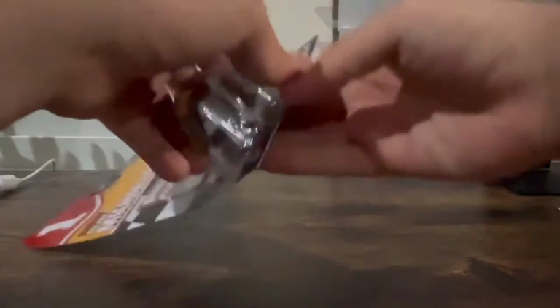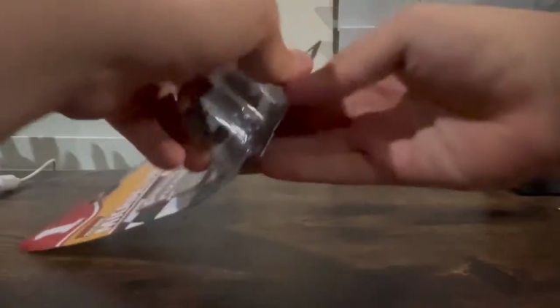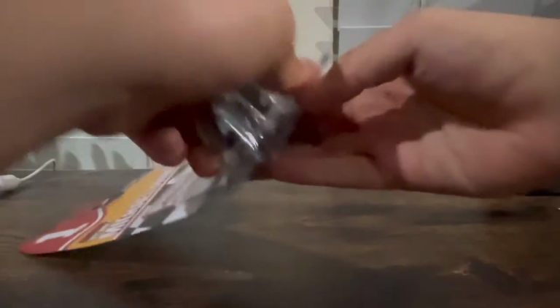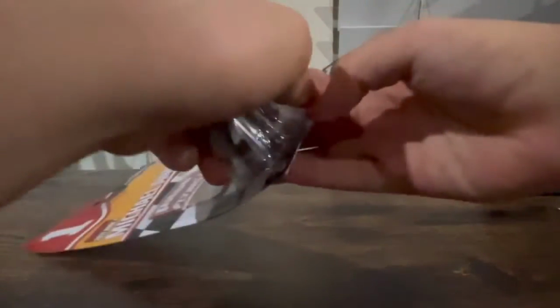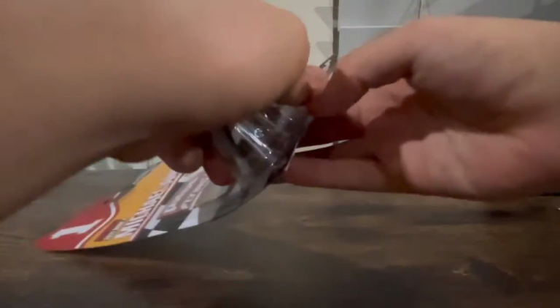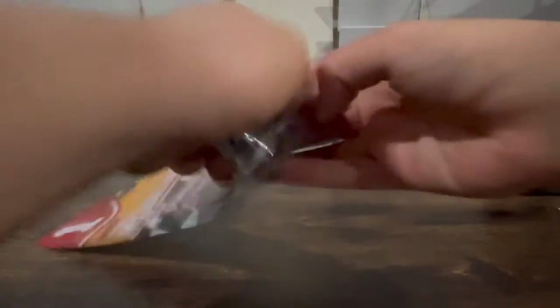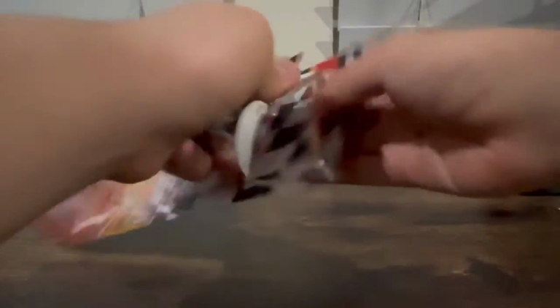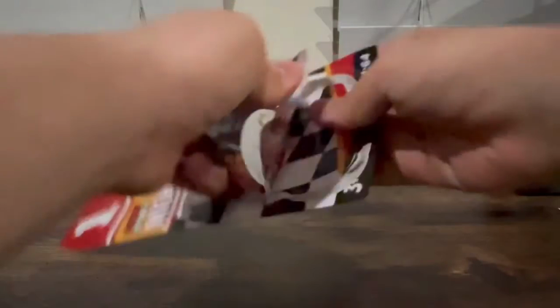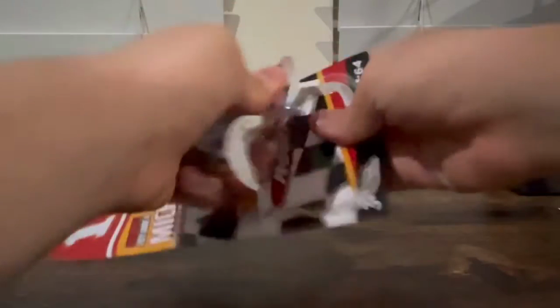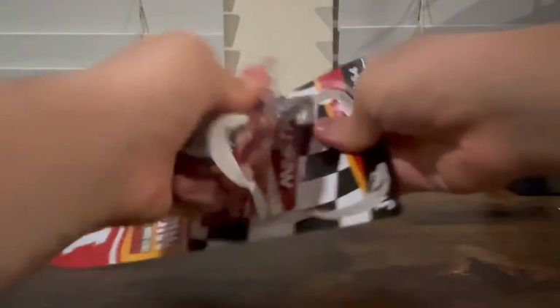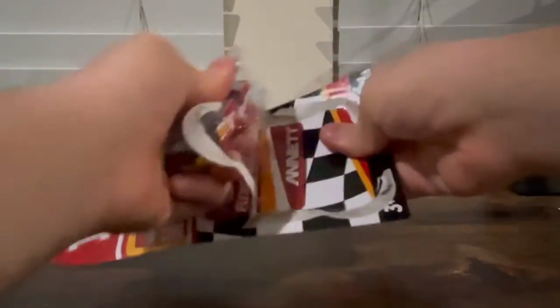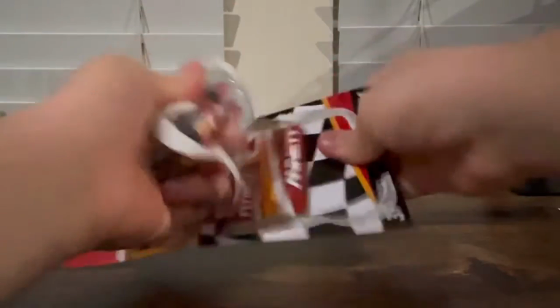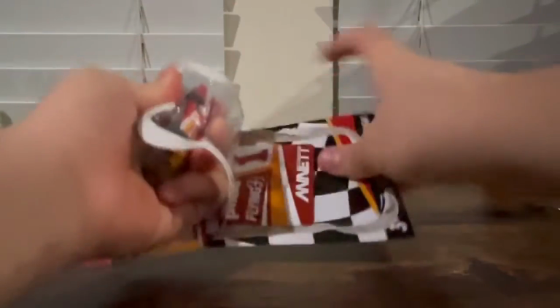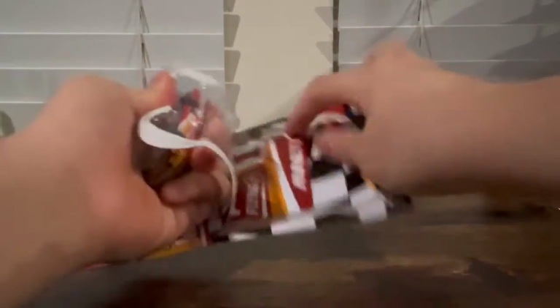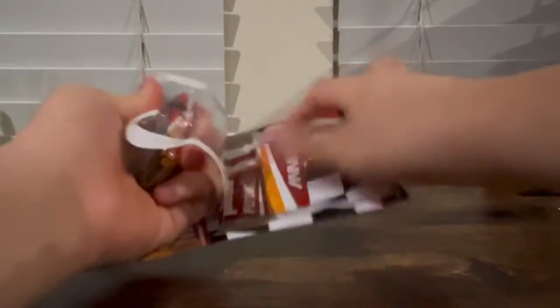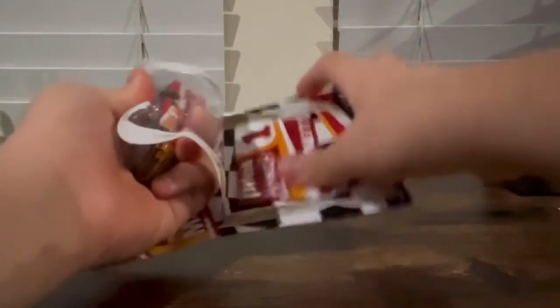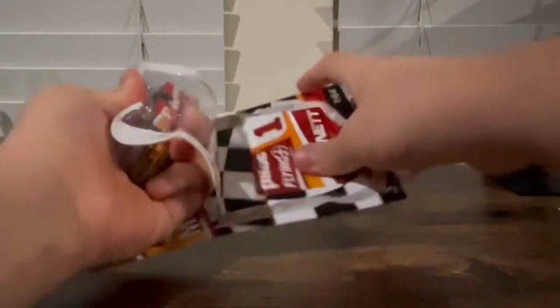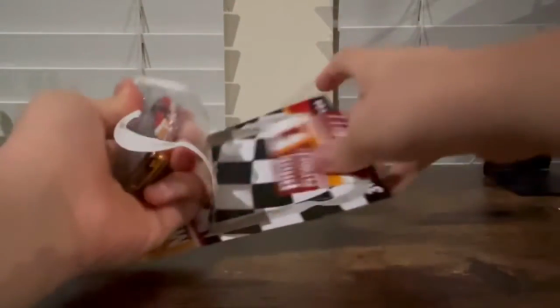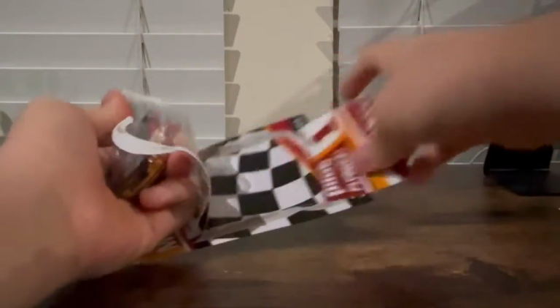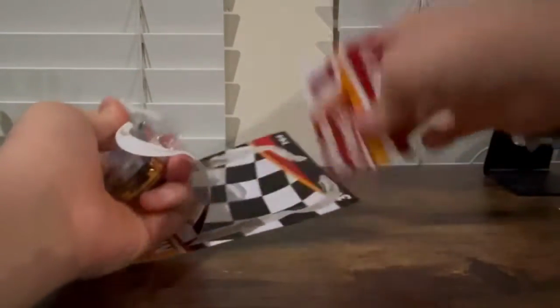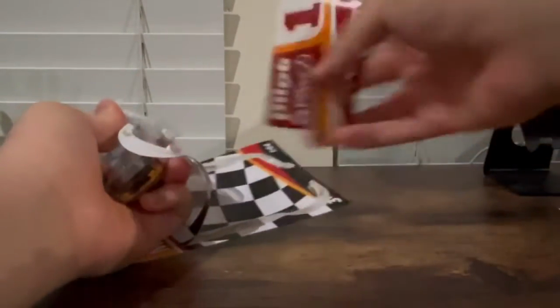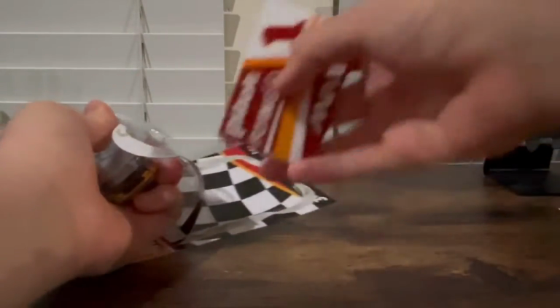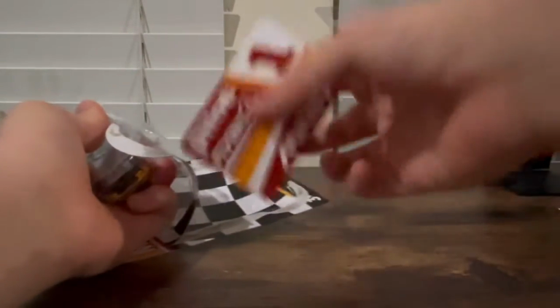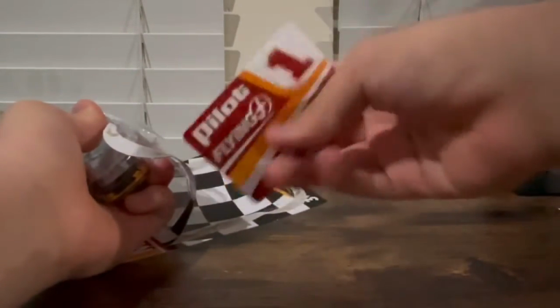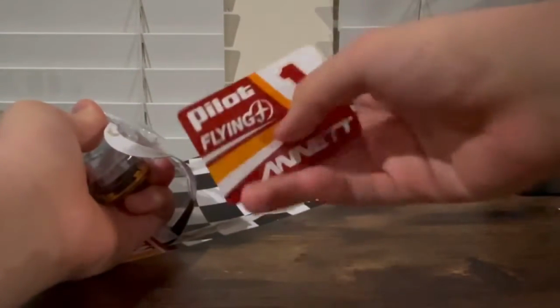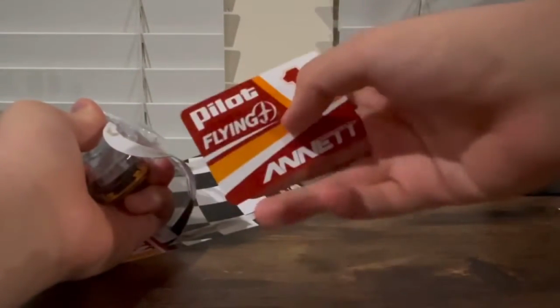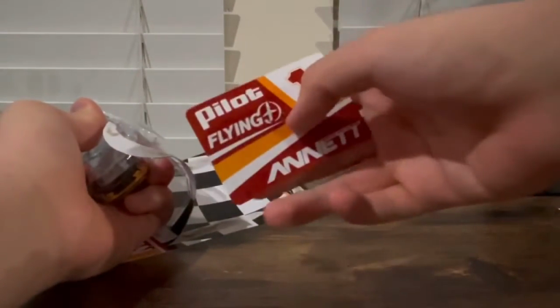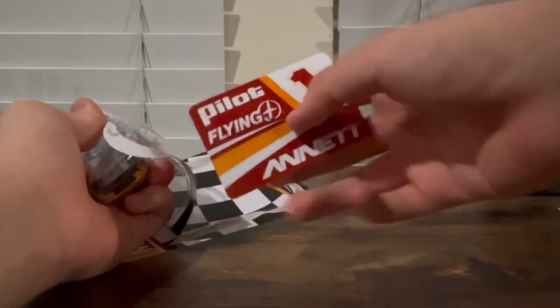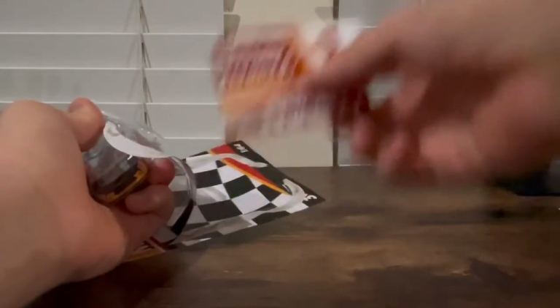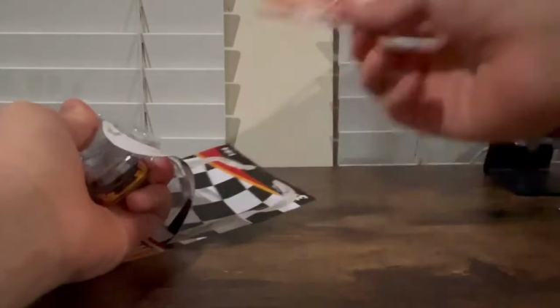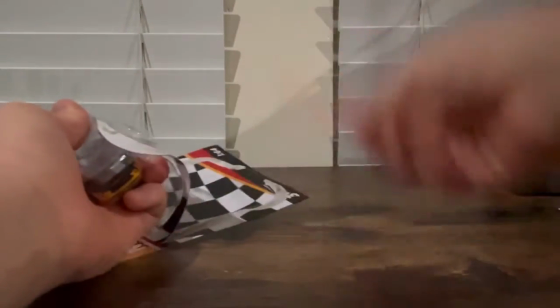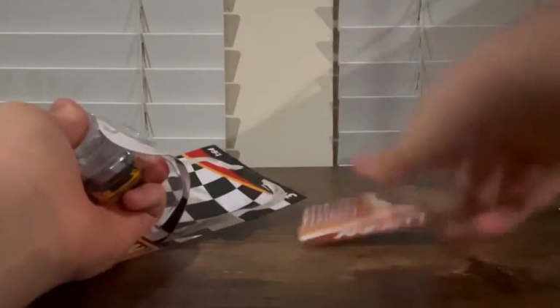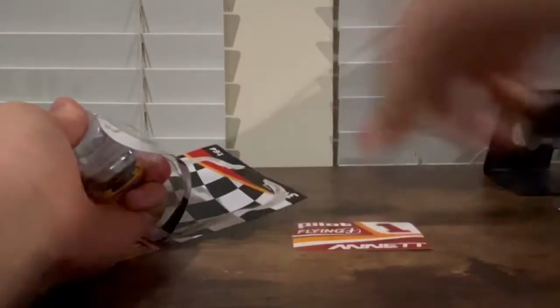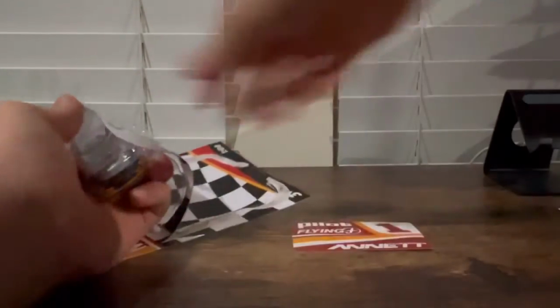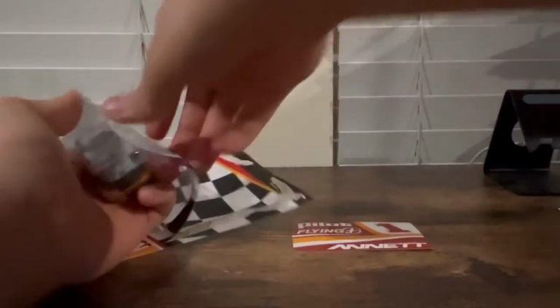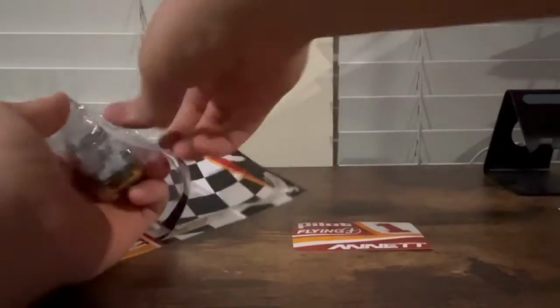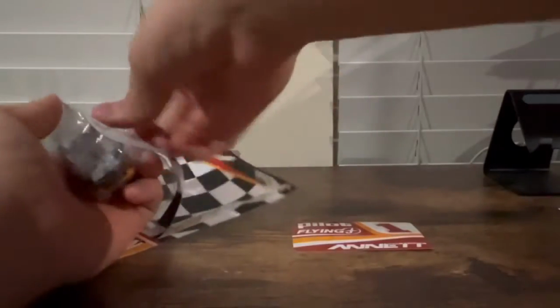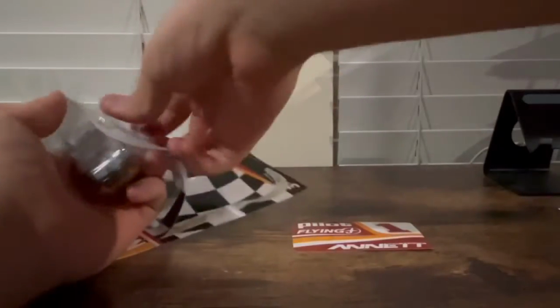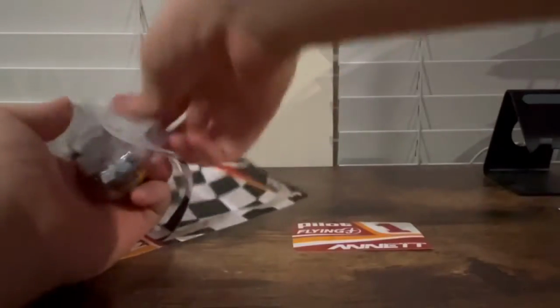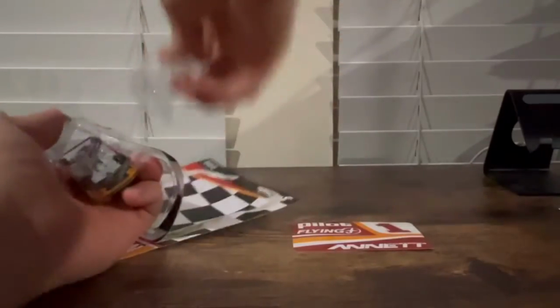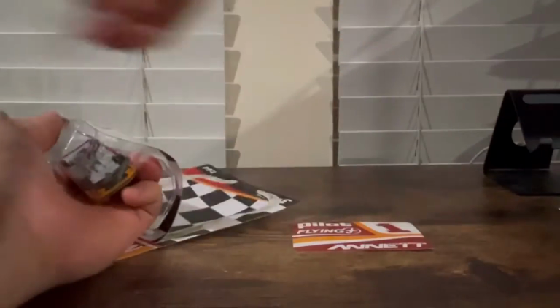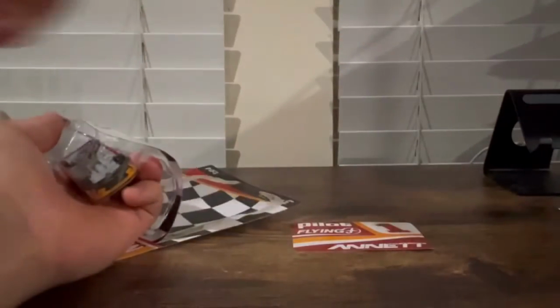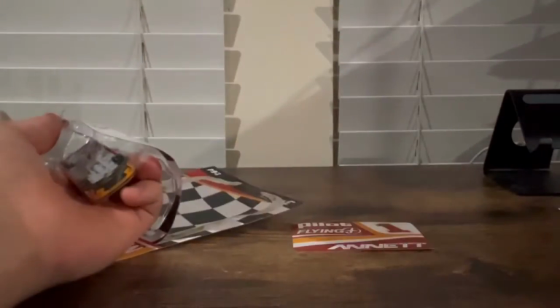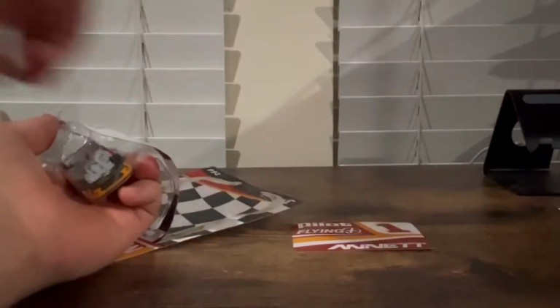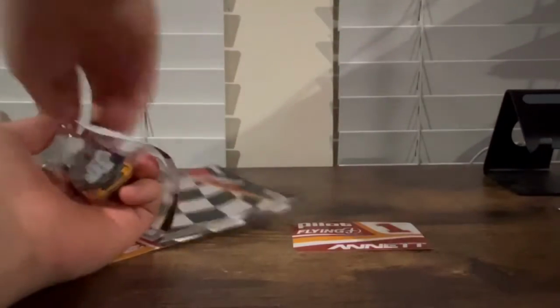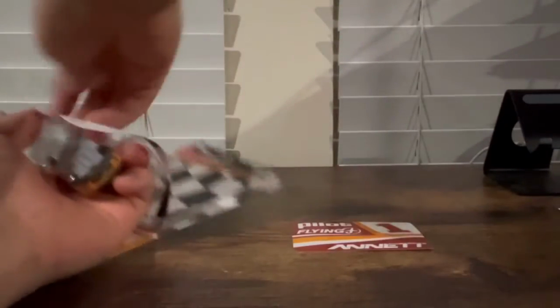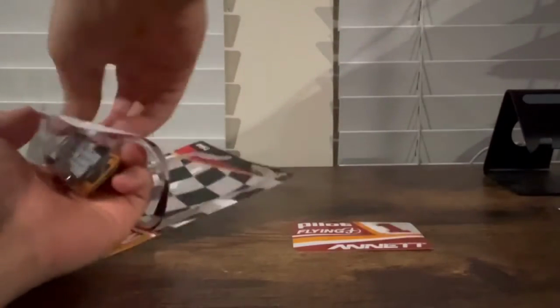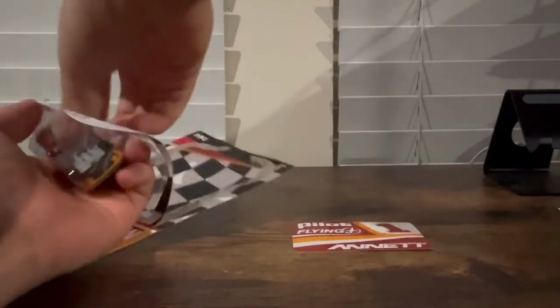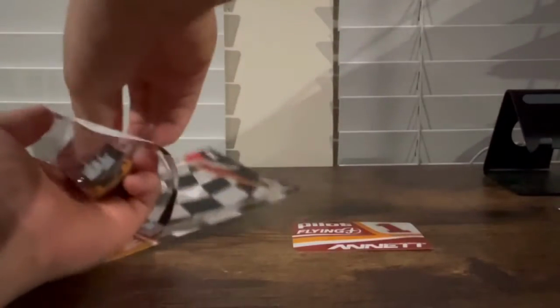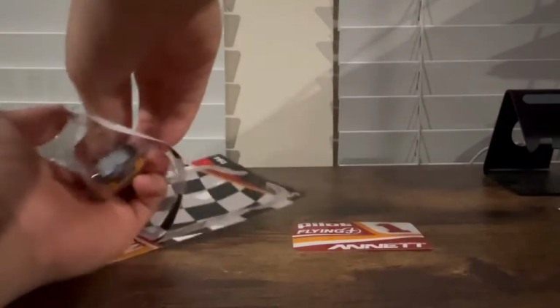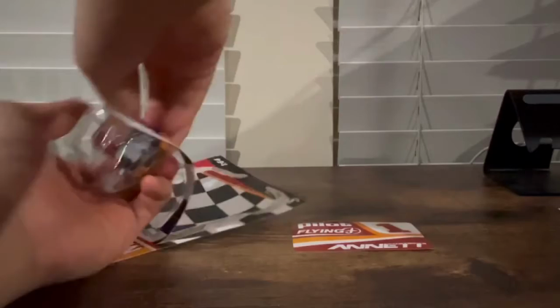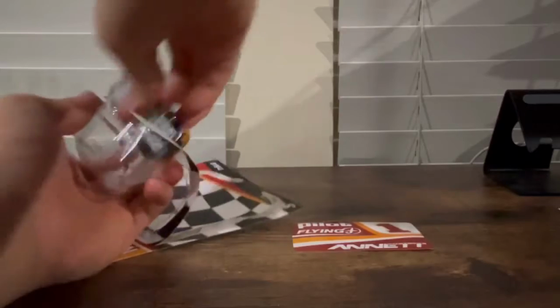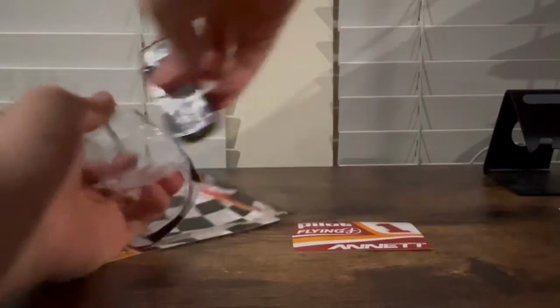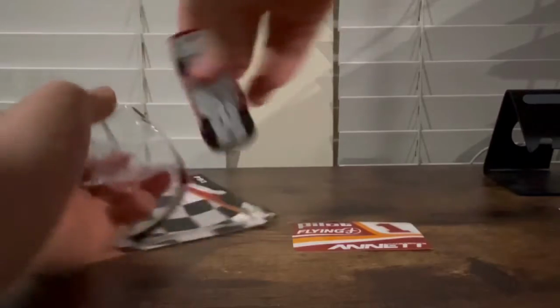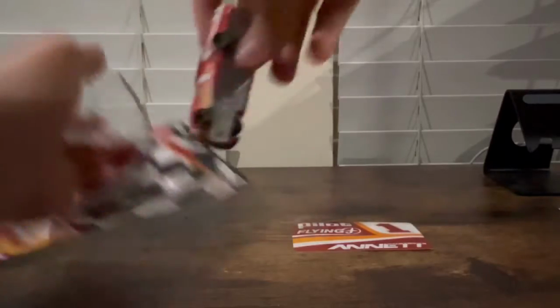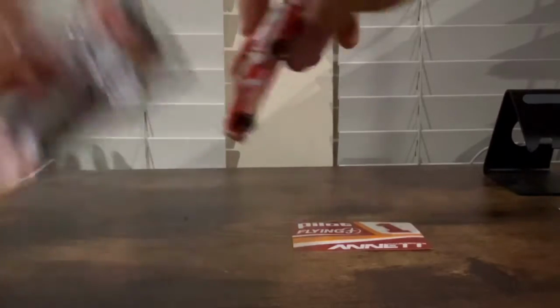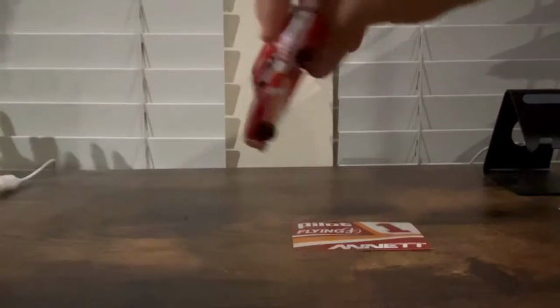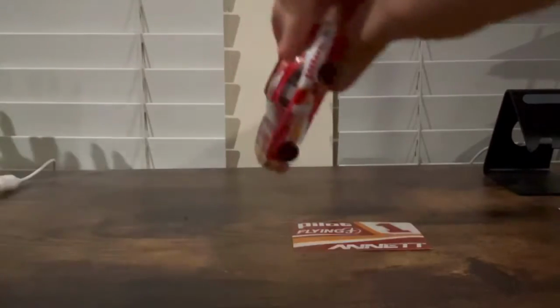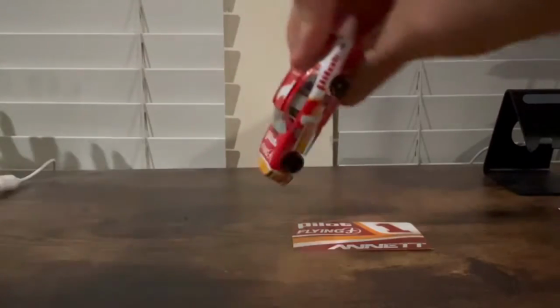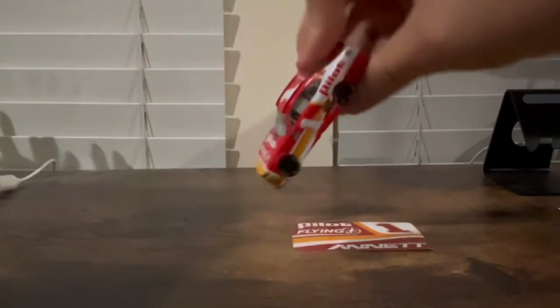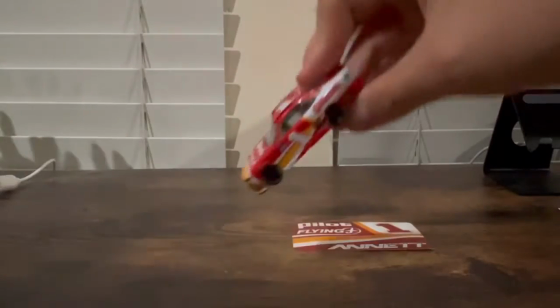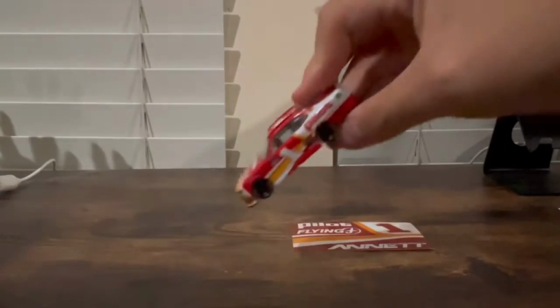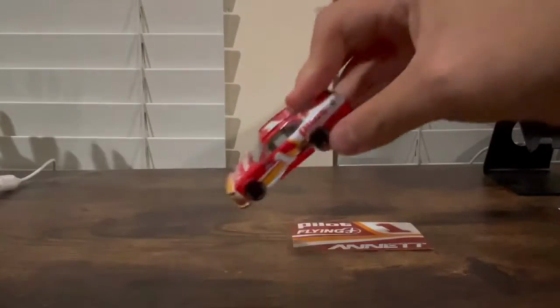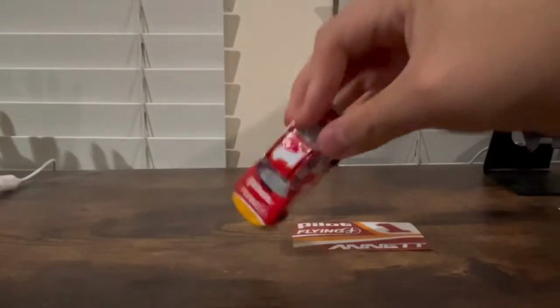Here it is — a sticker, and here is Michael Annett.